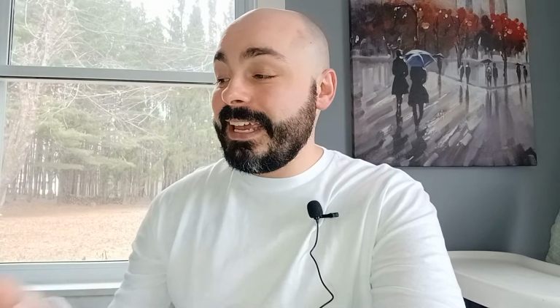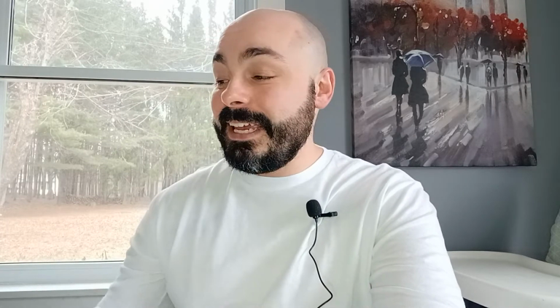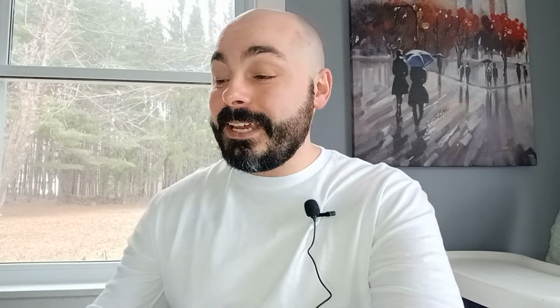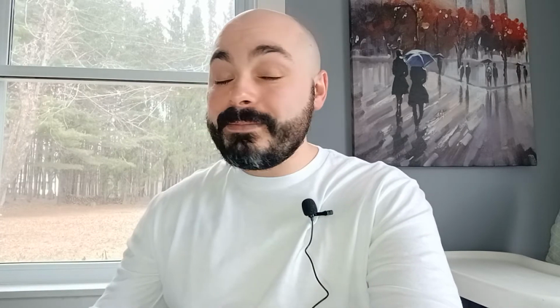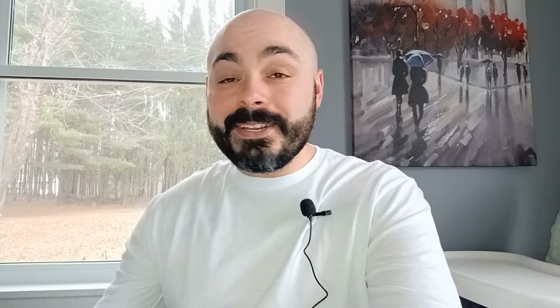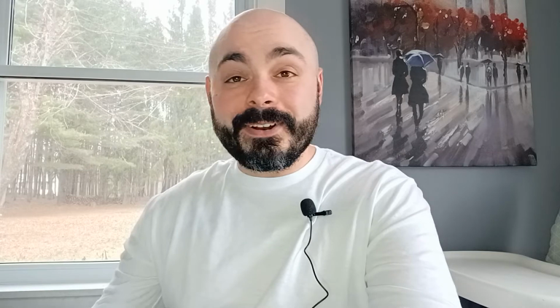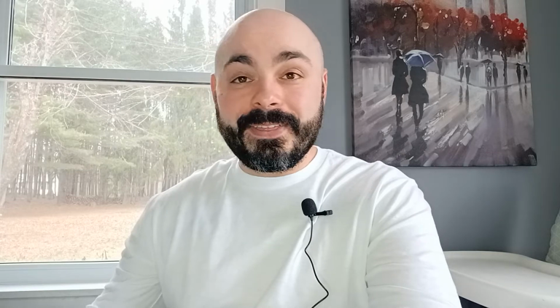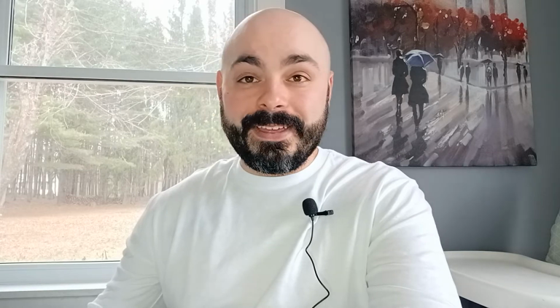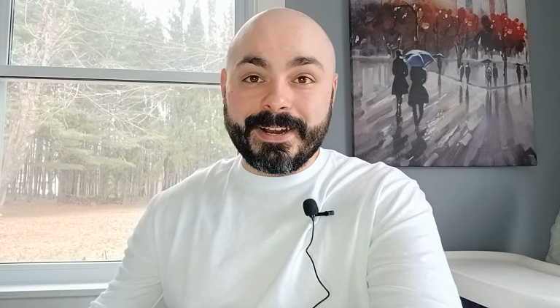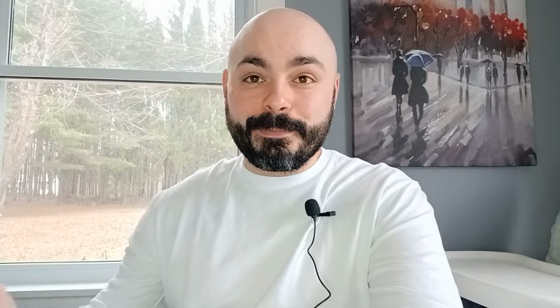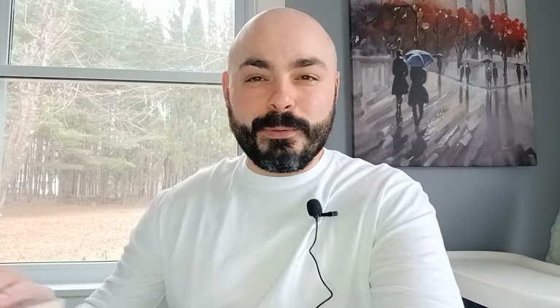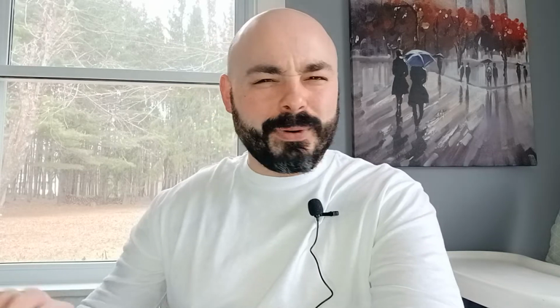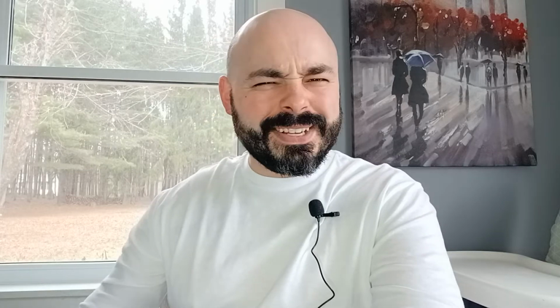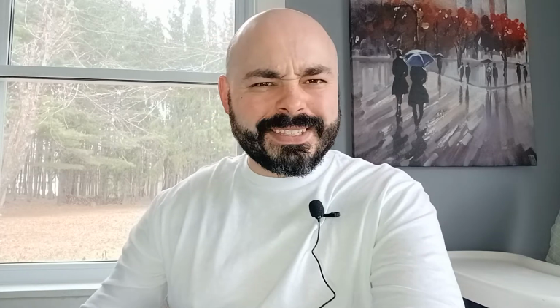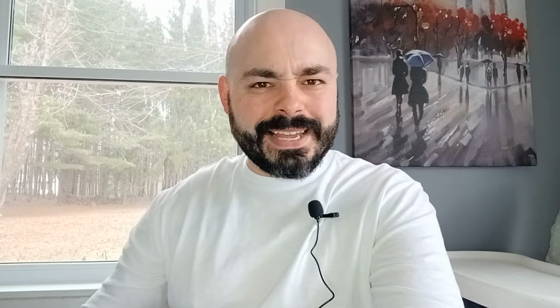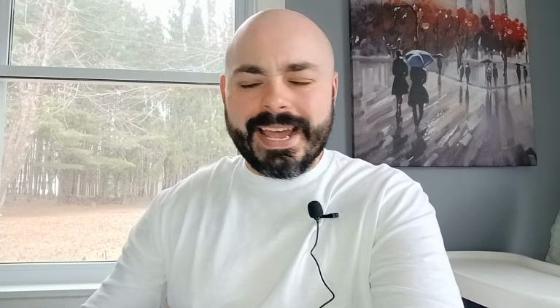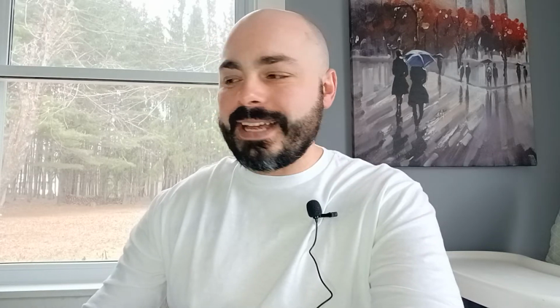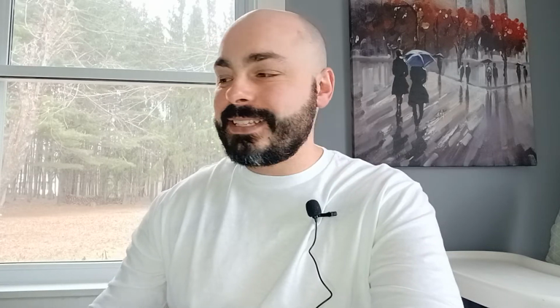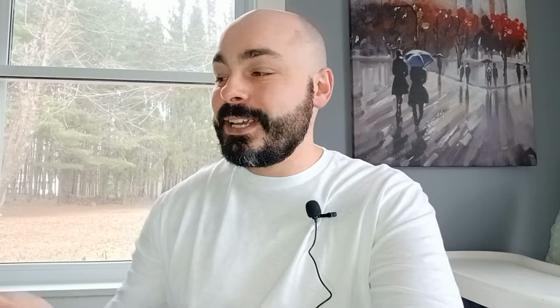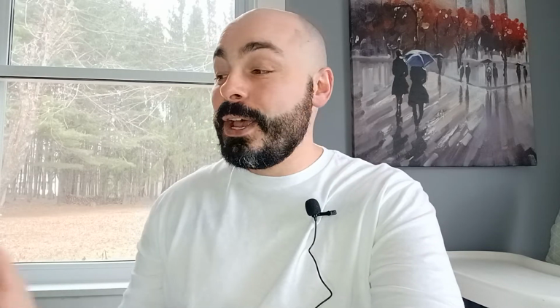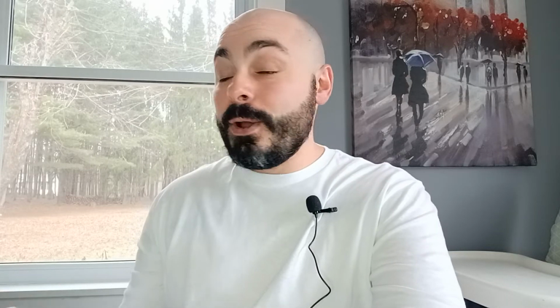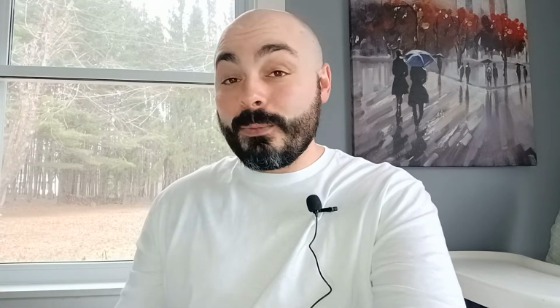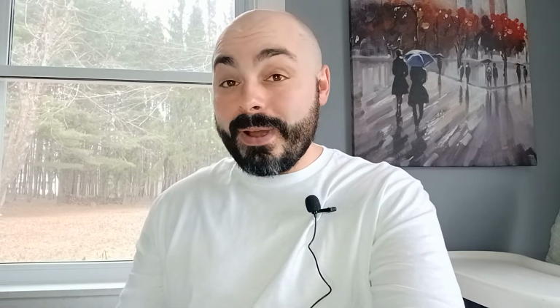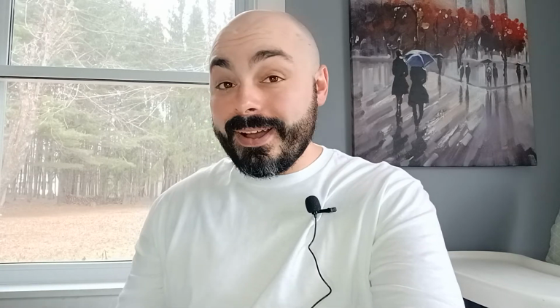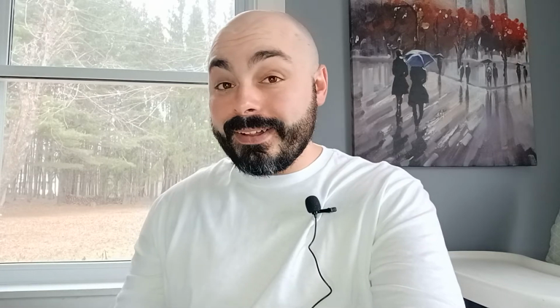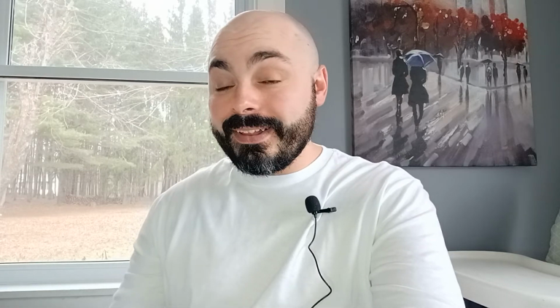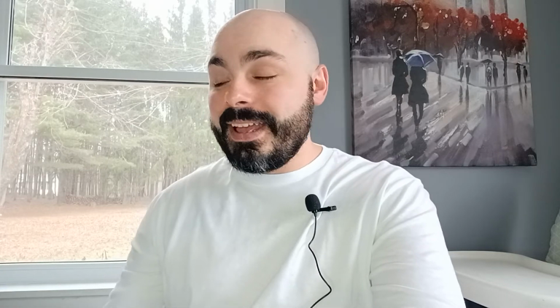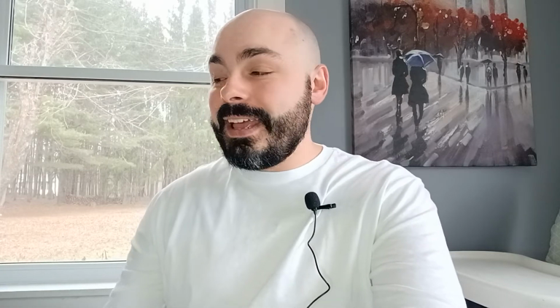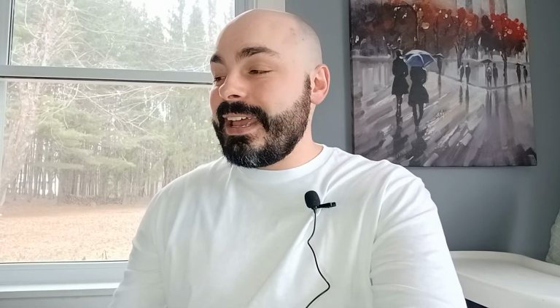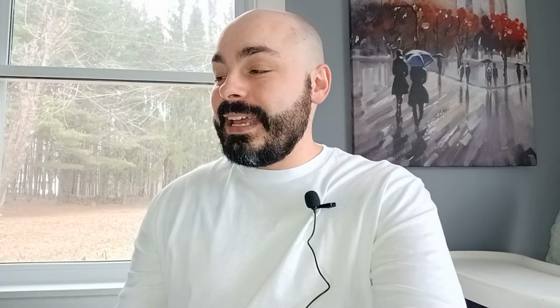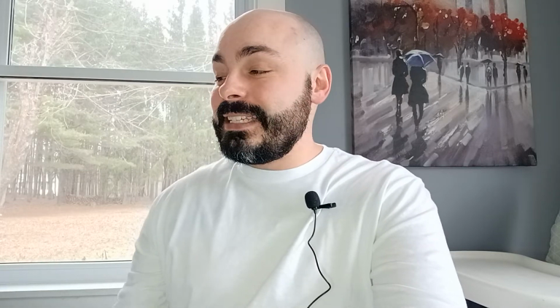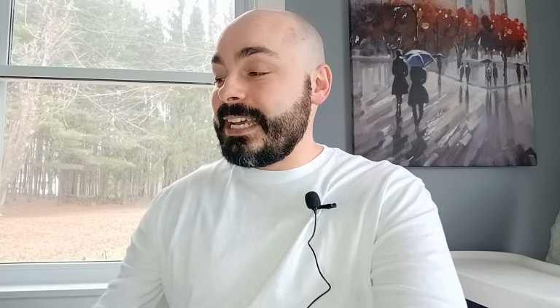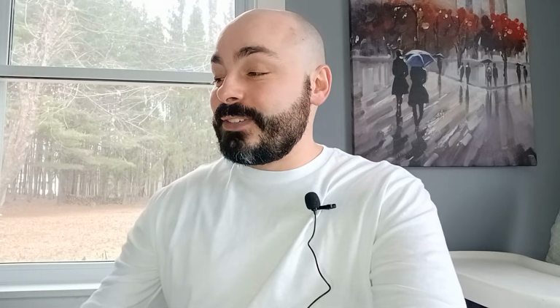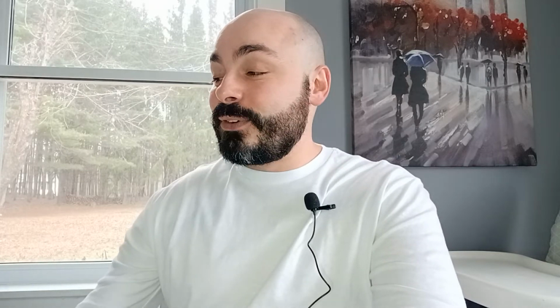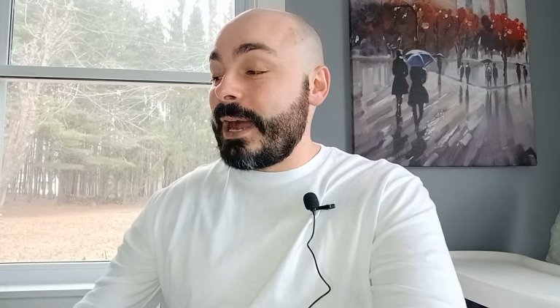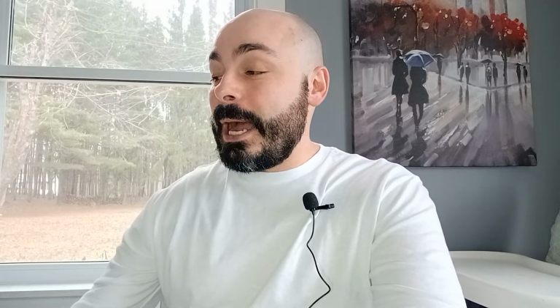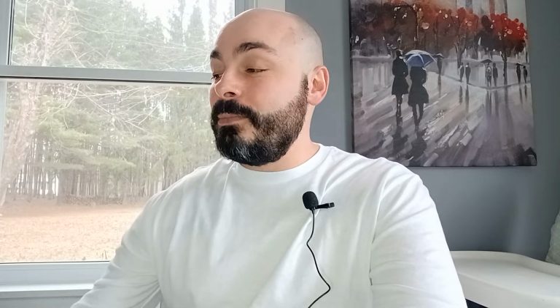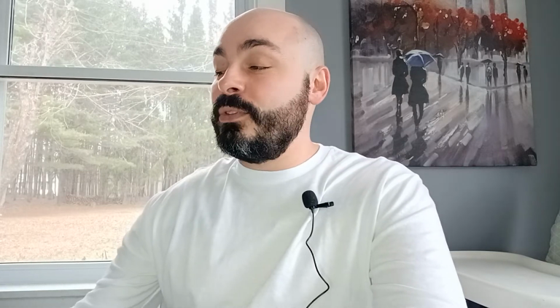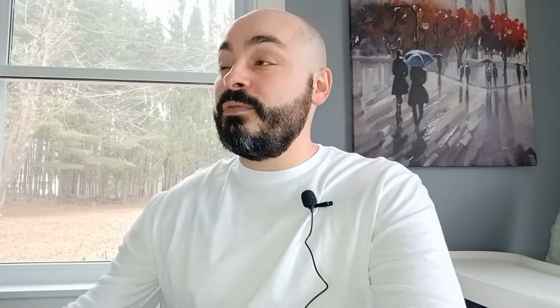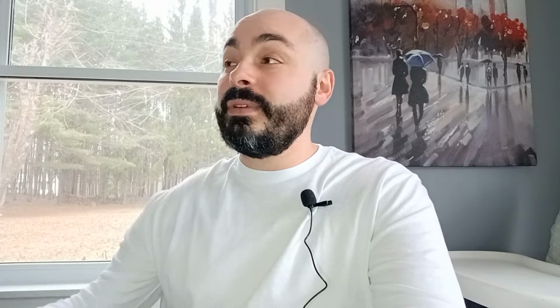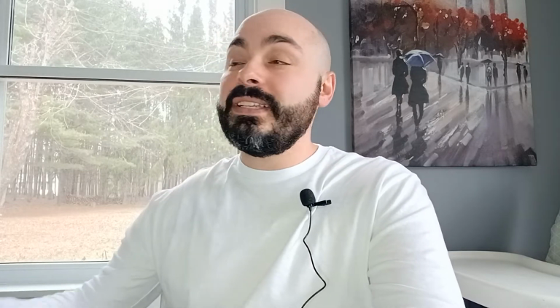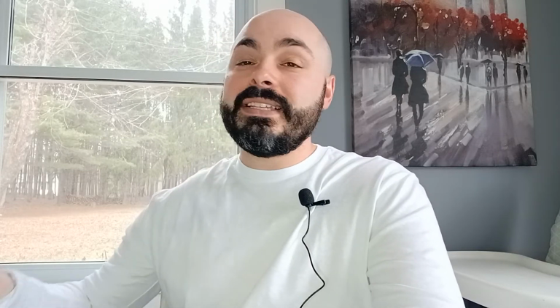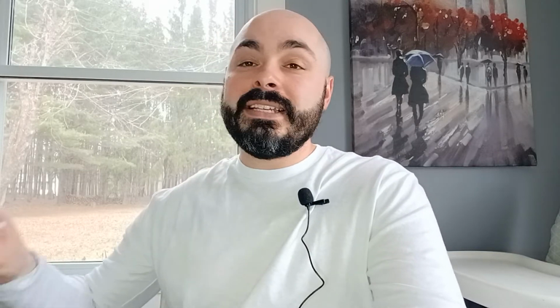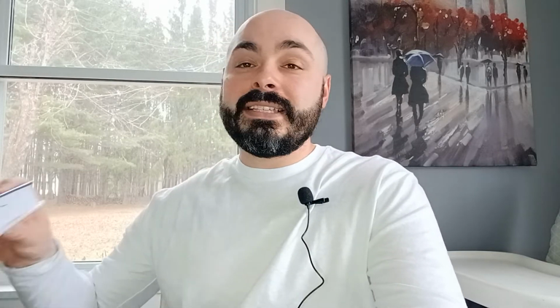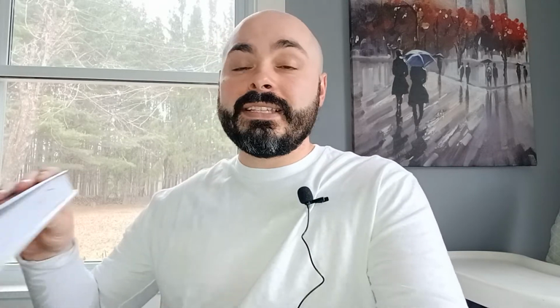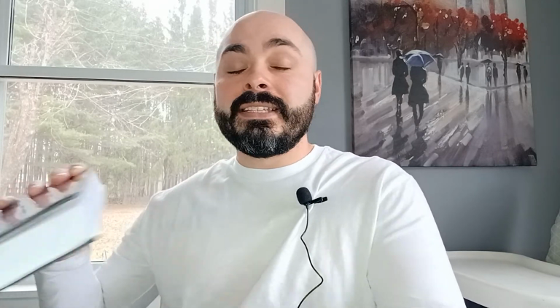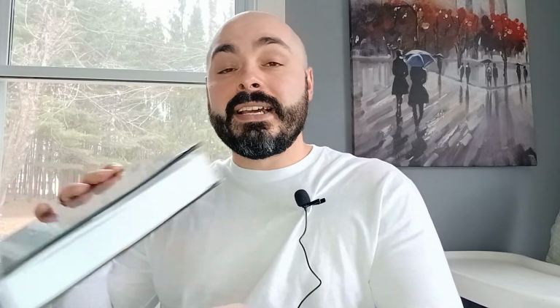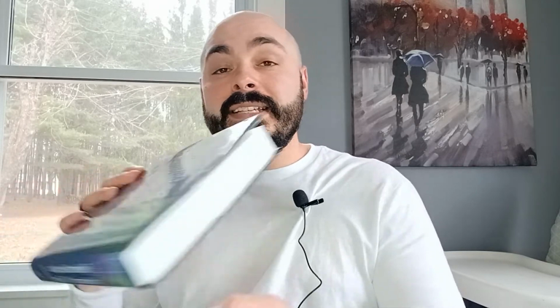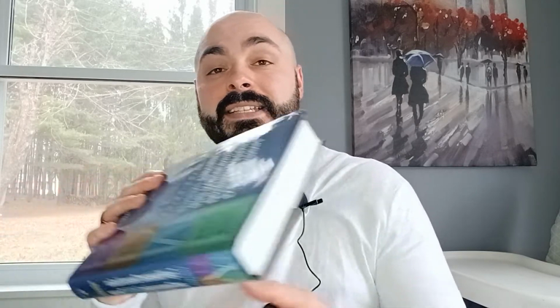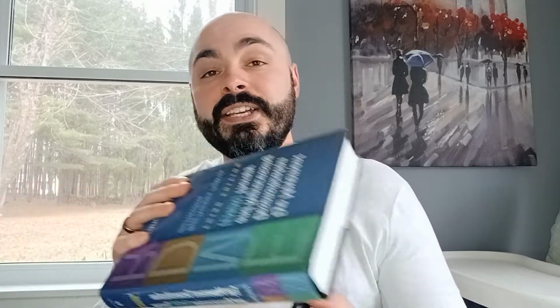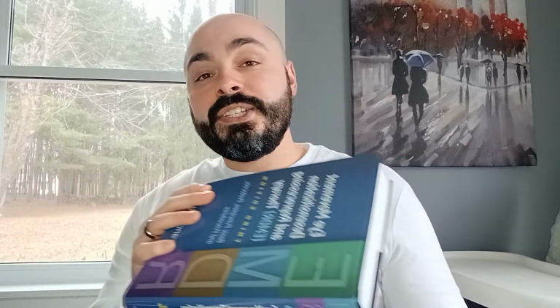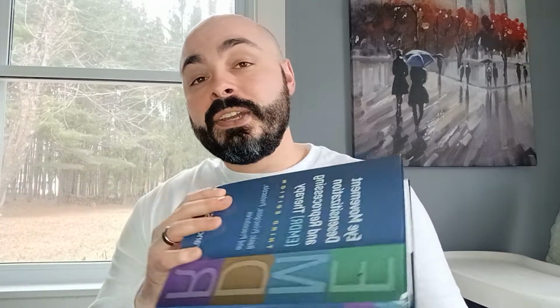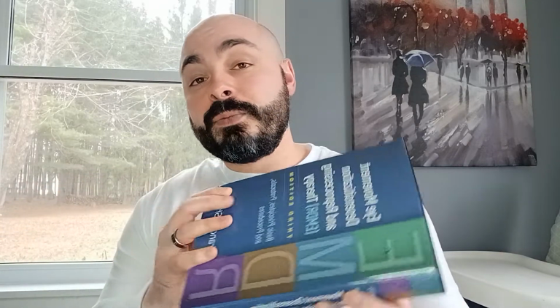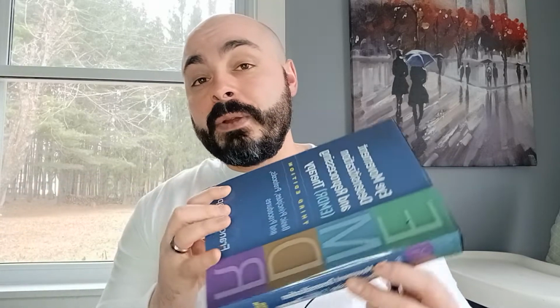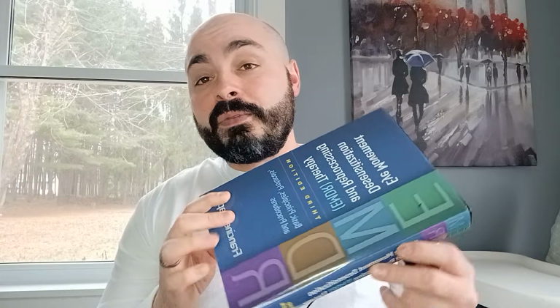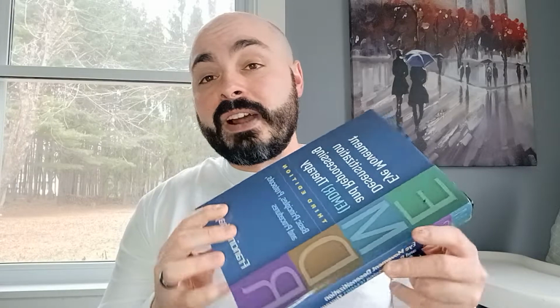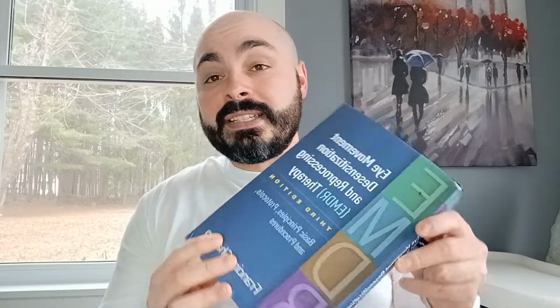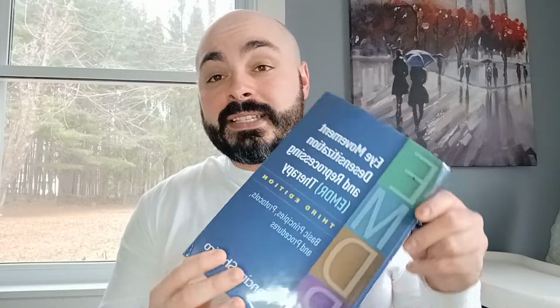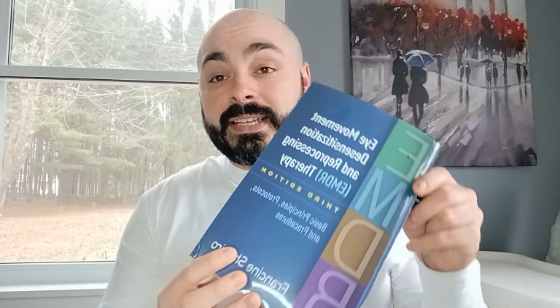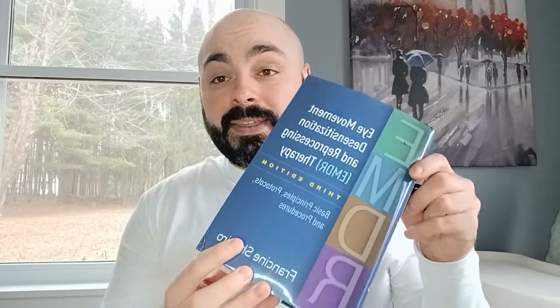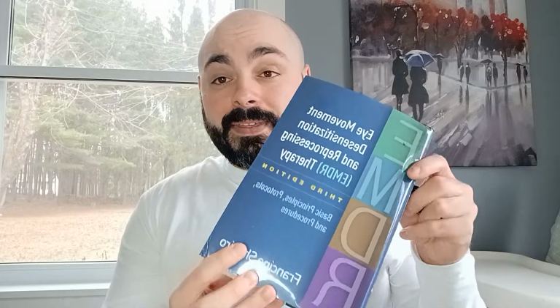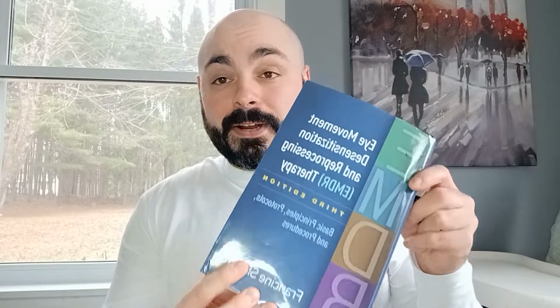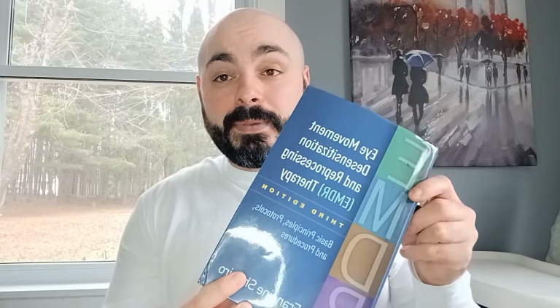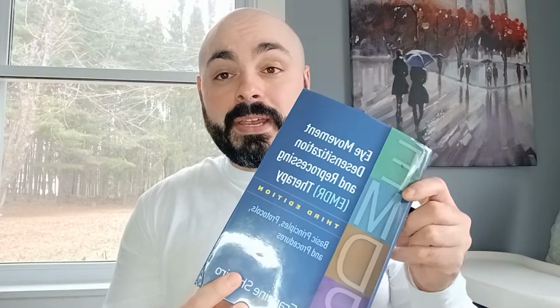EMDR therapy — what is that? Well, it stands for Eye Movement Desensitization and Reprocessing Therapy.